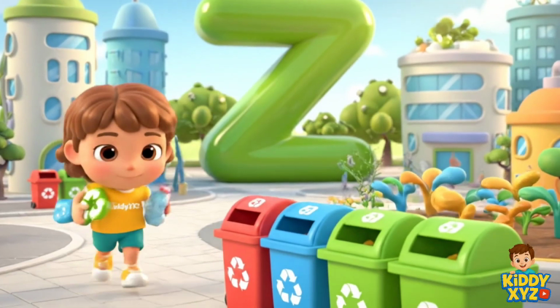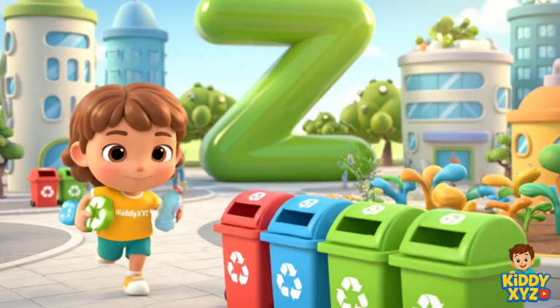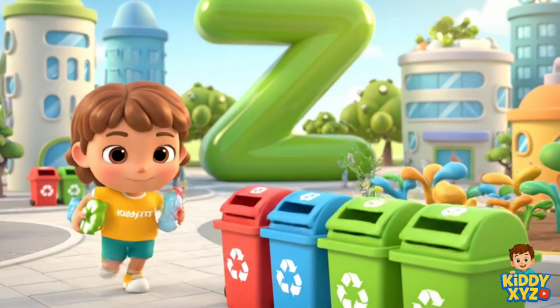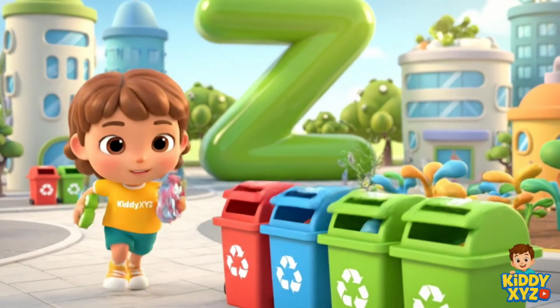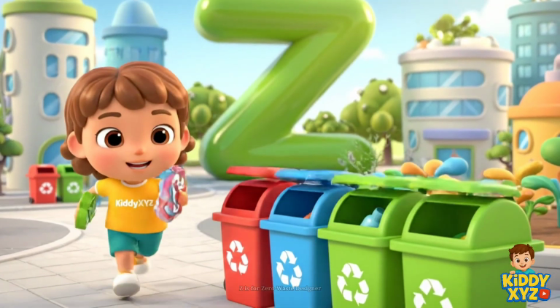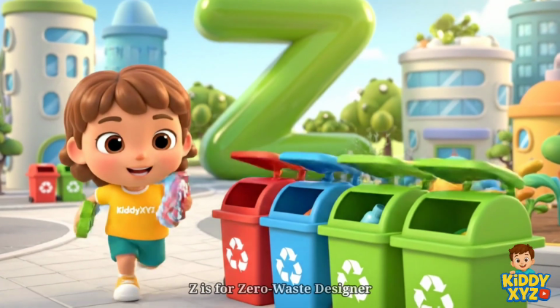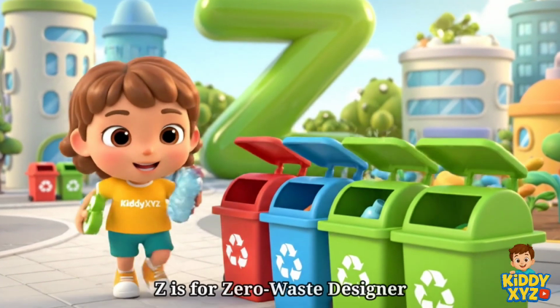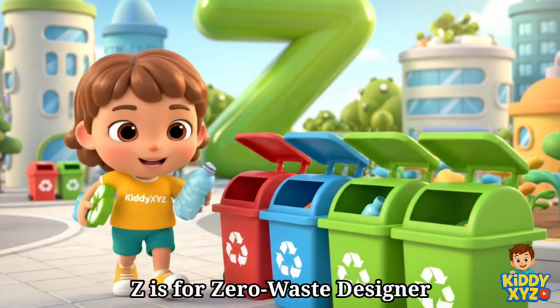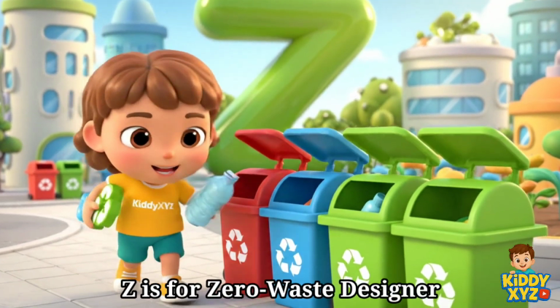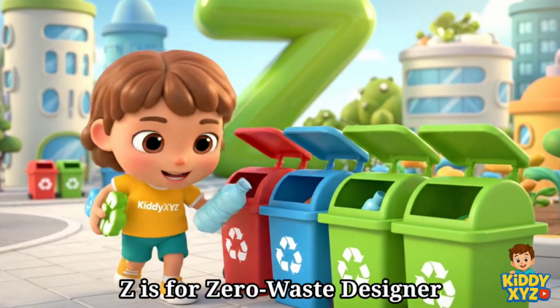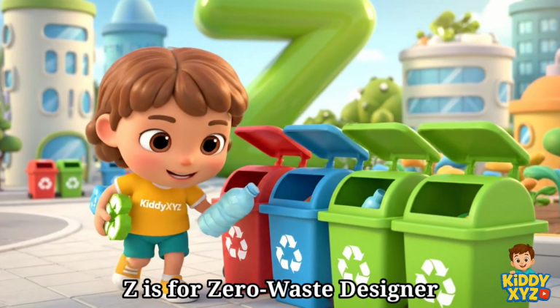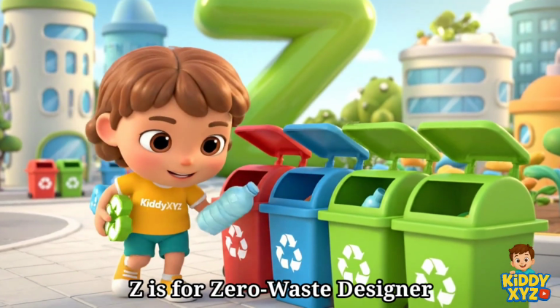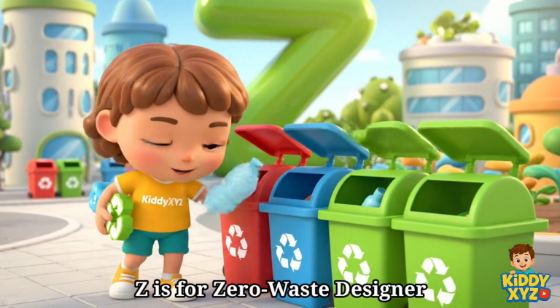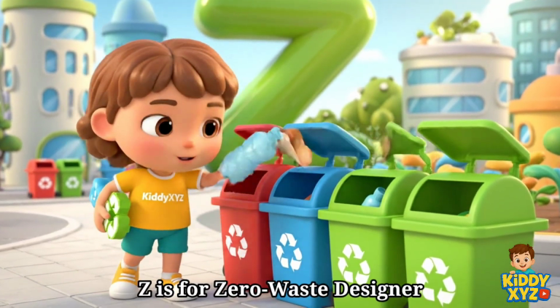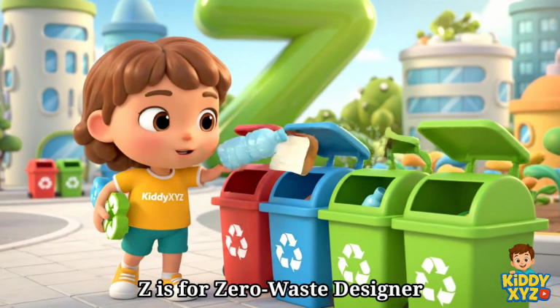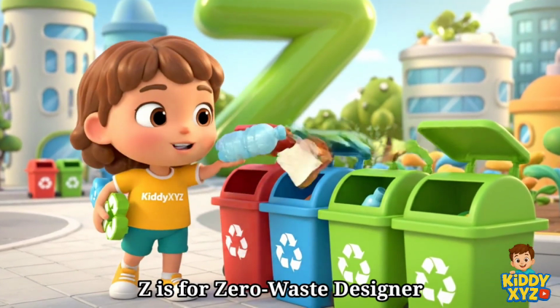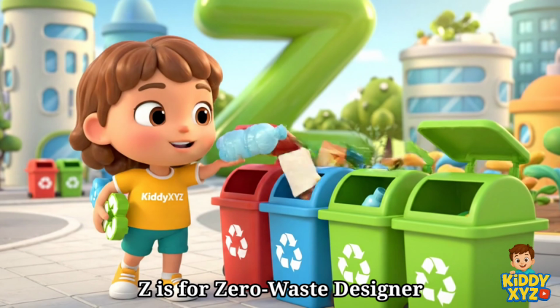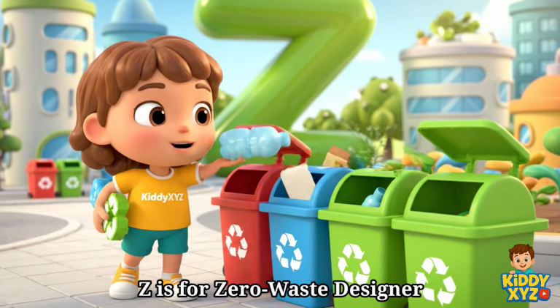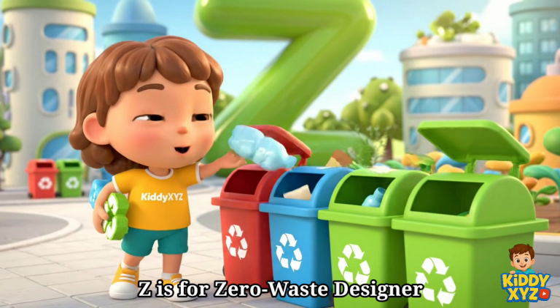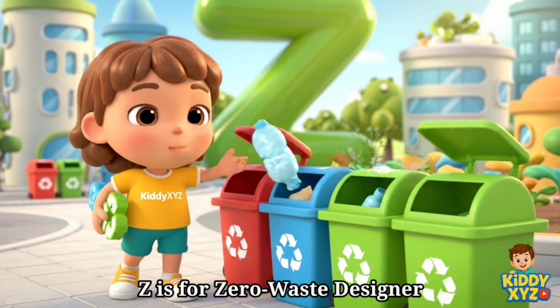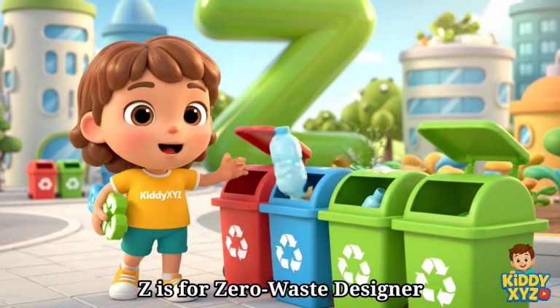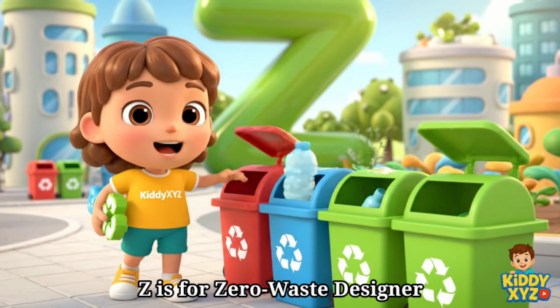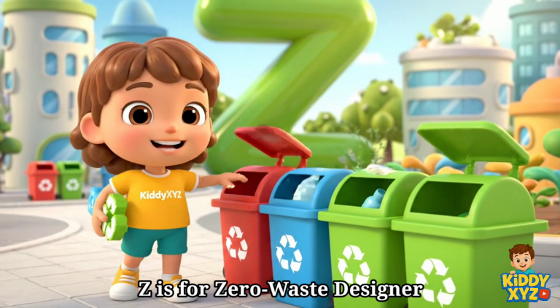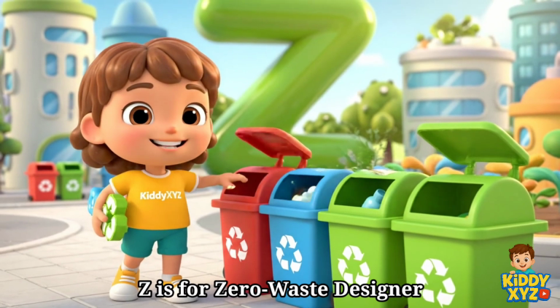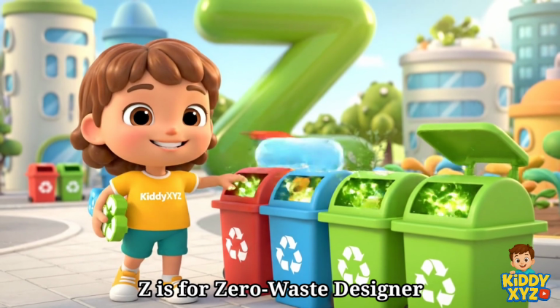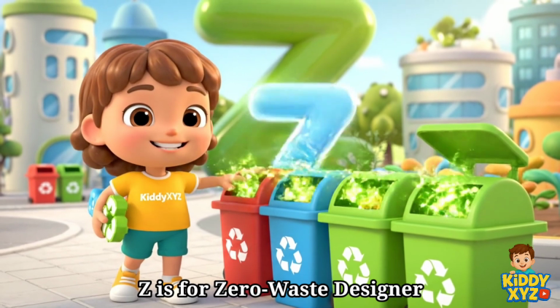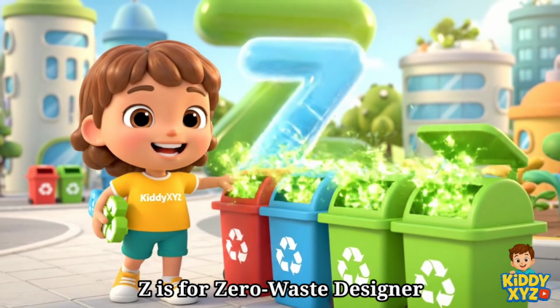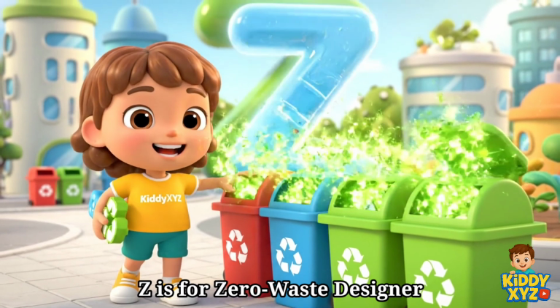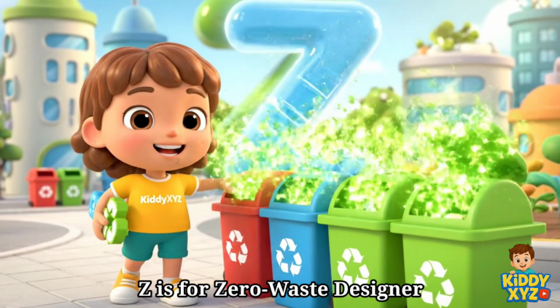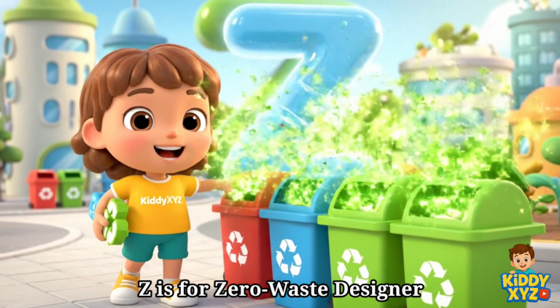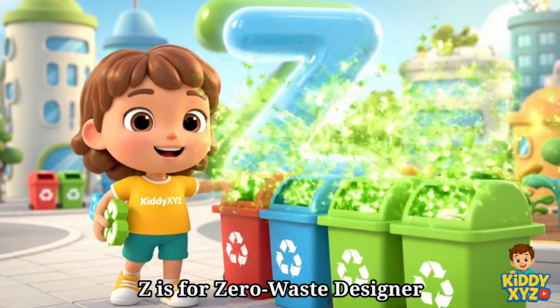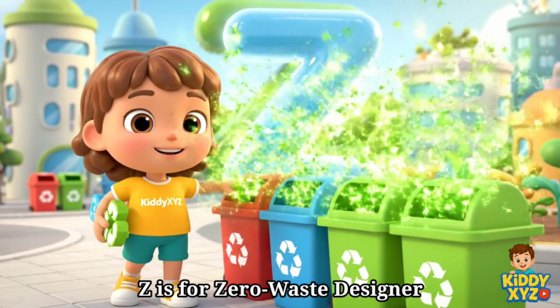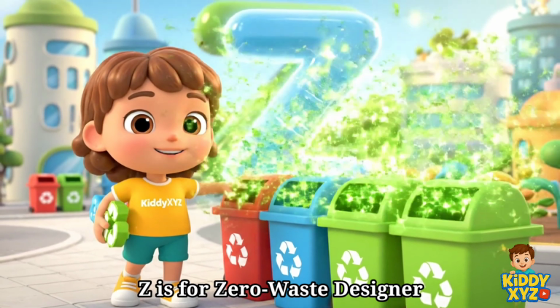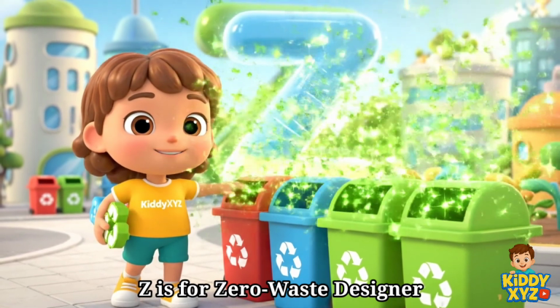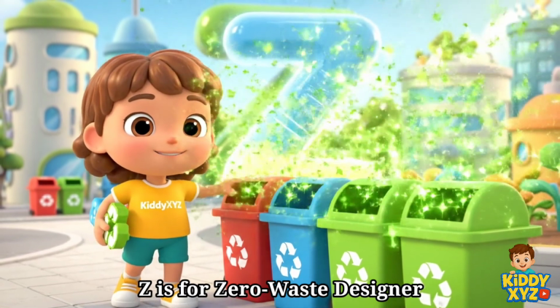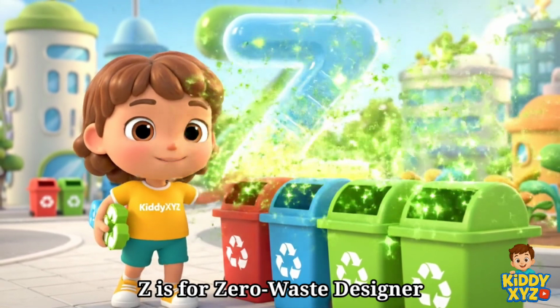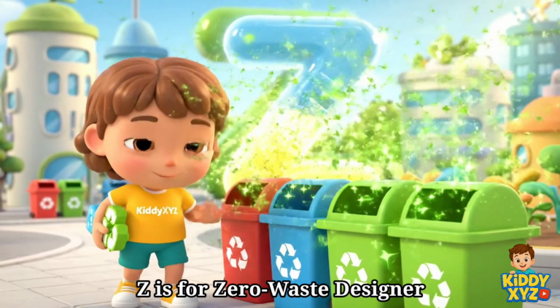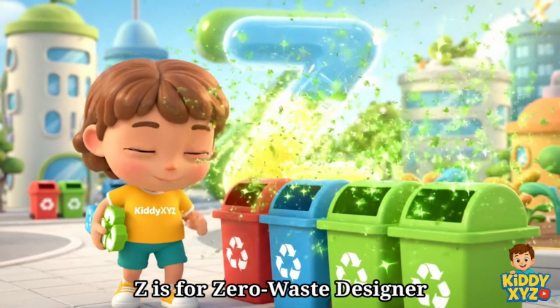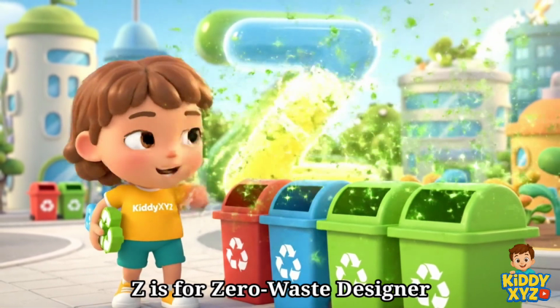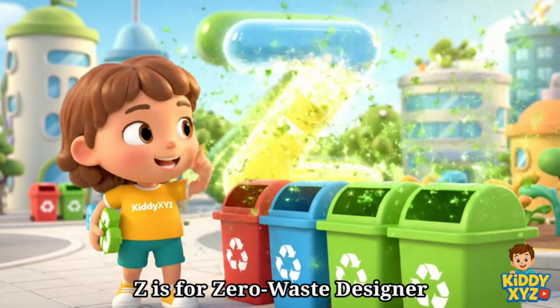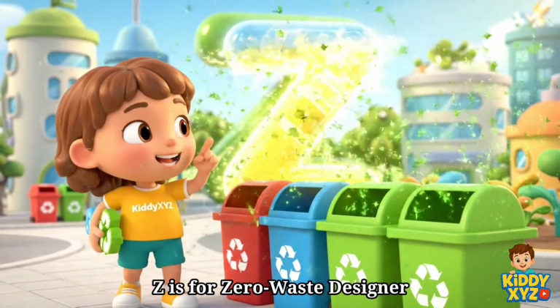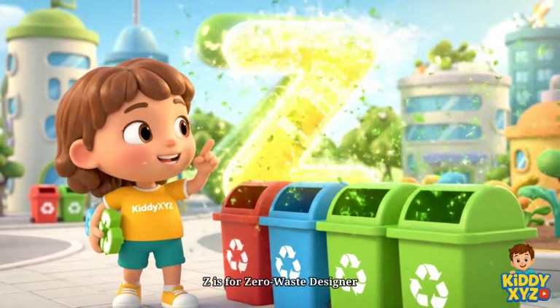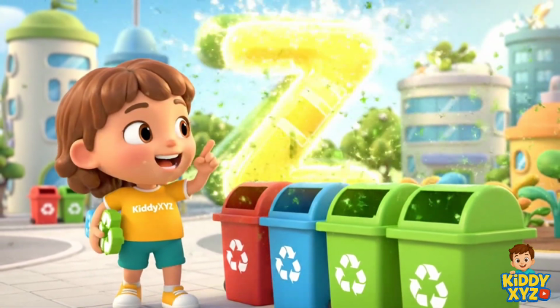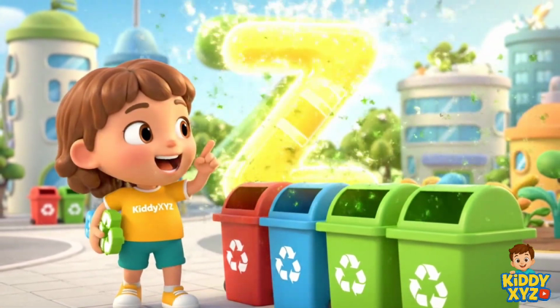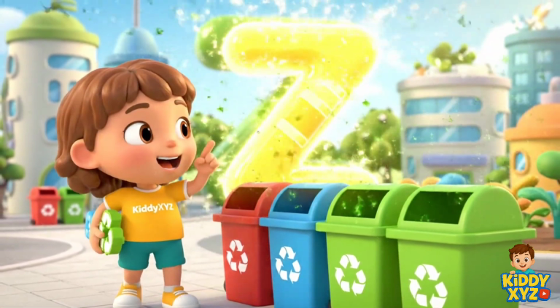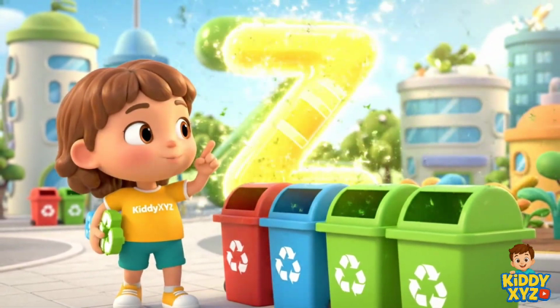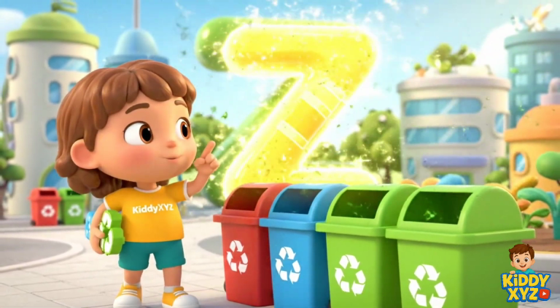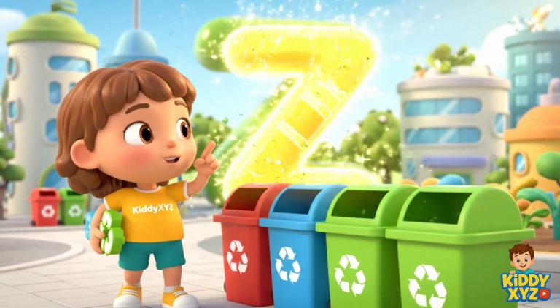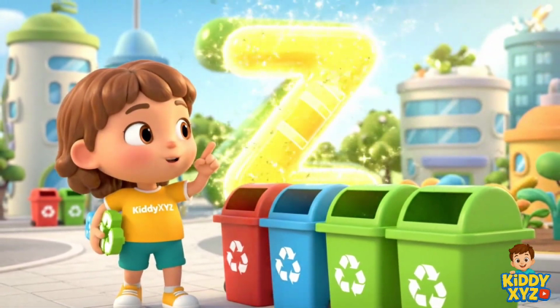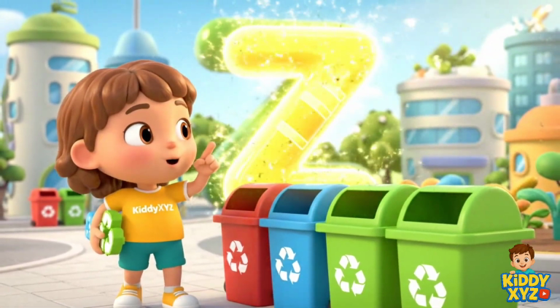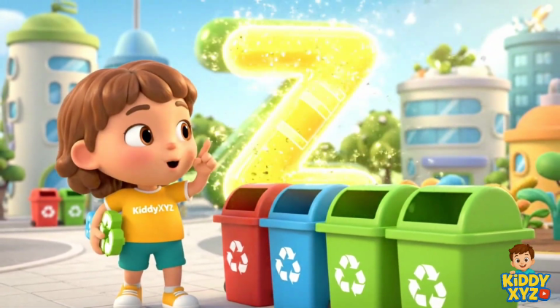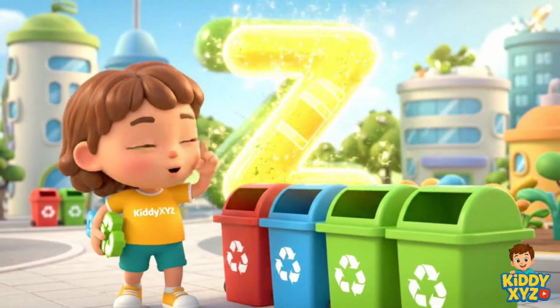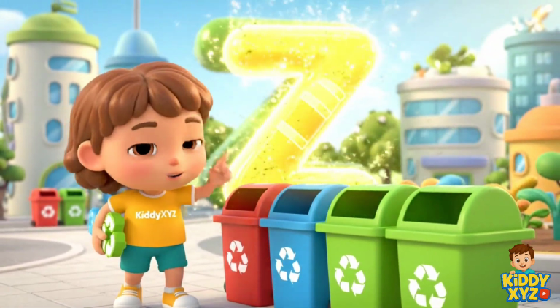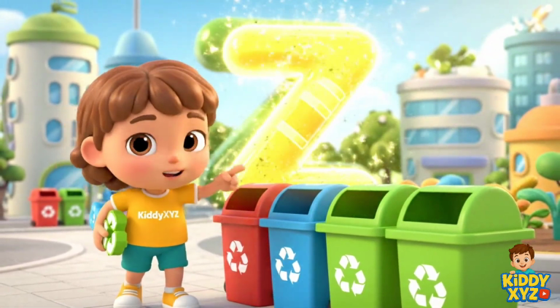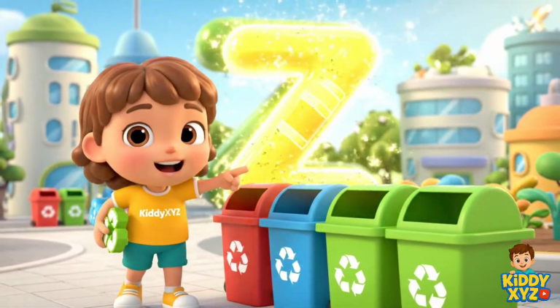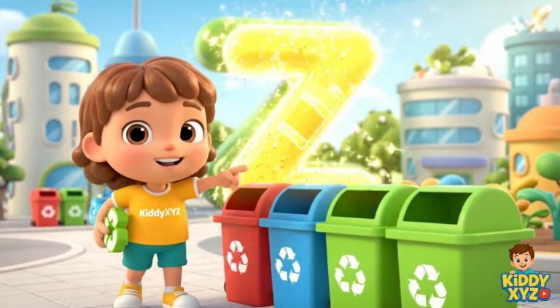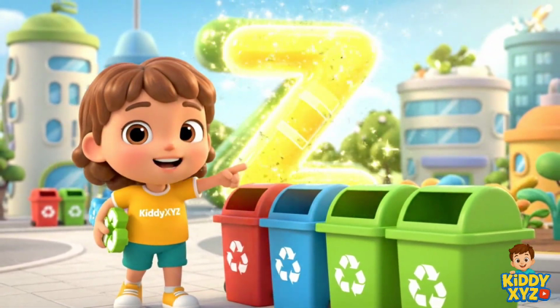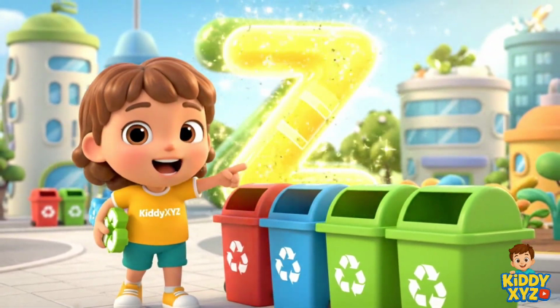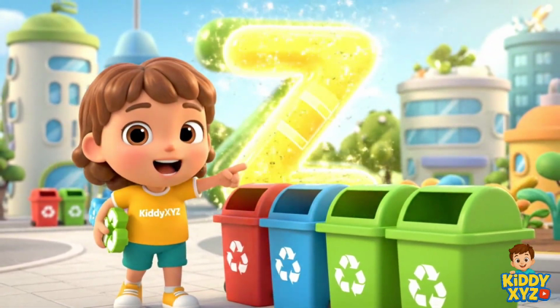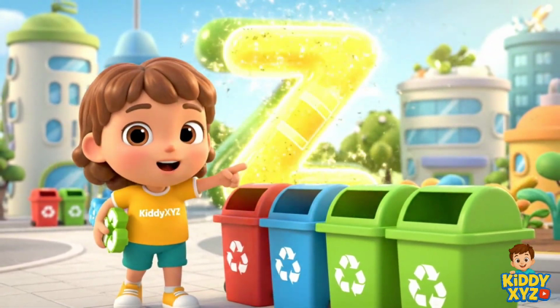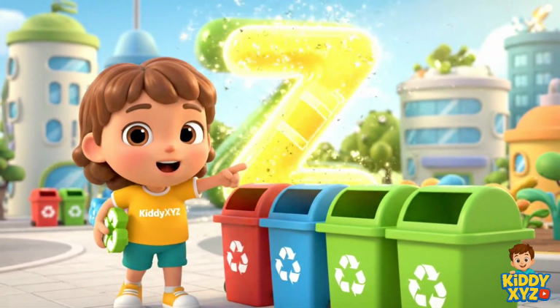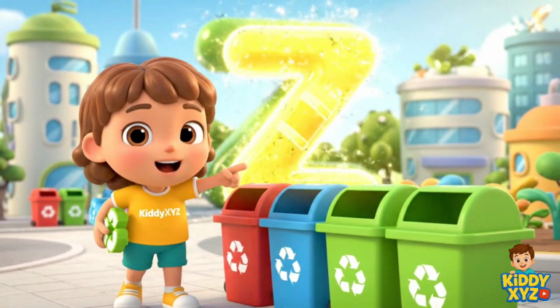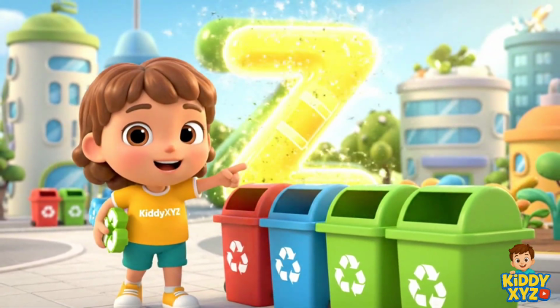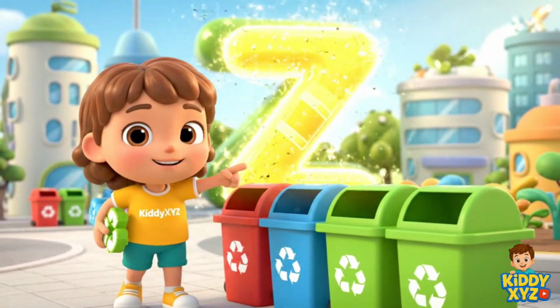Z is for Zero Waste City Designer. Making towns with no trash at all.